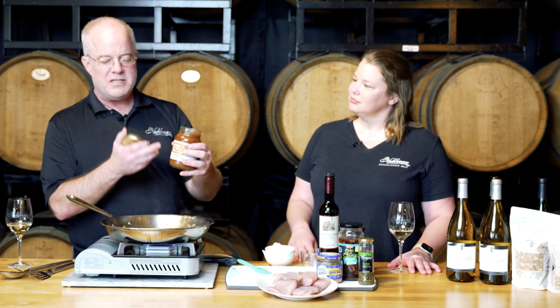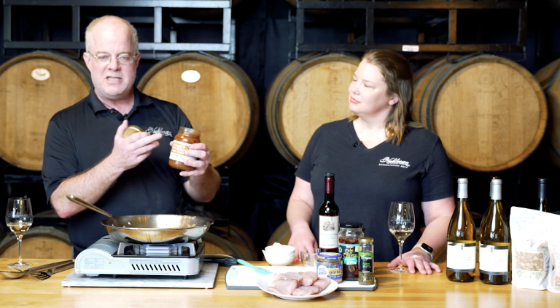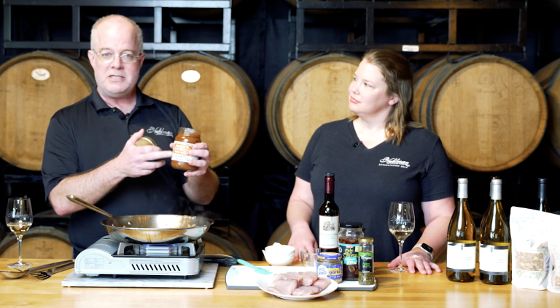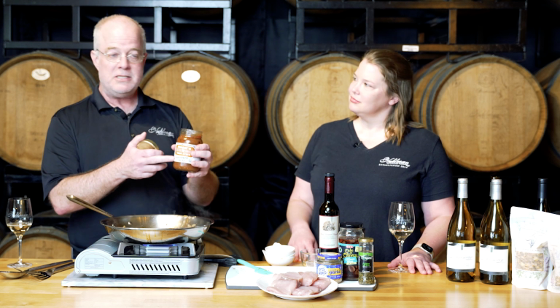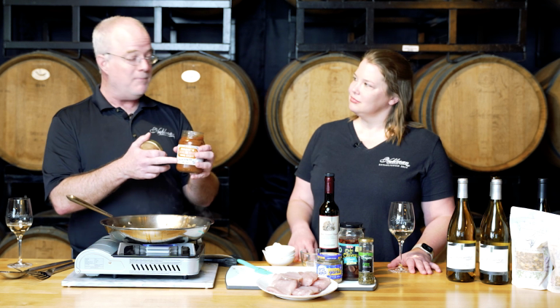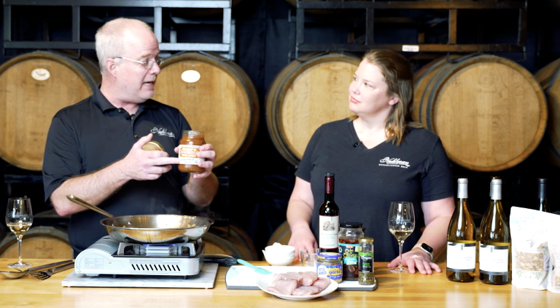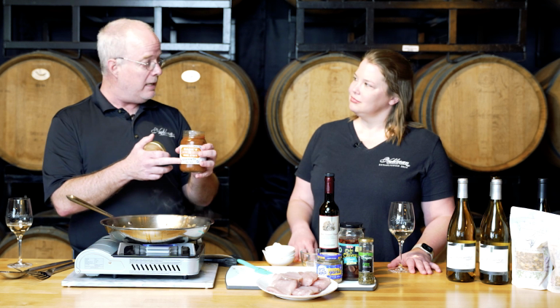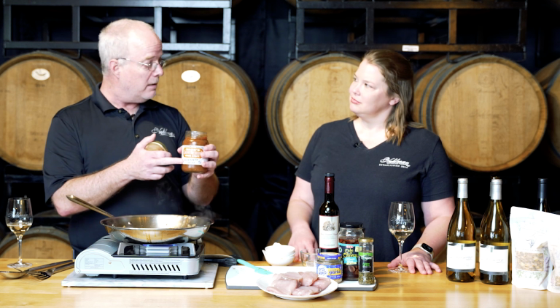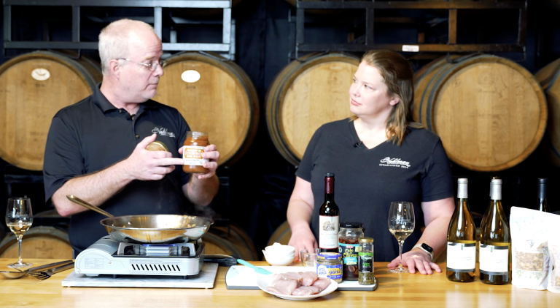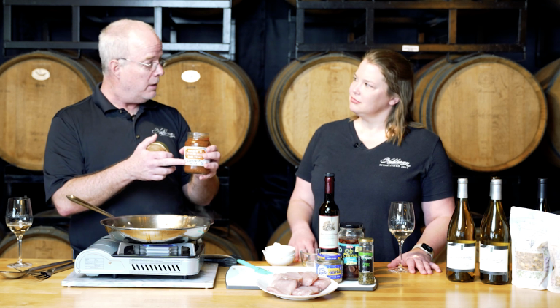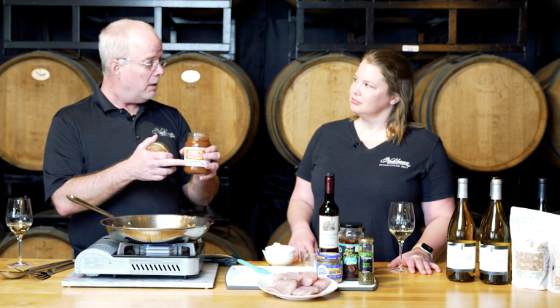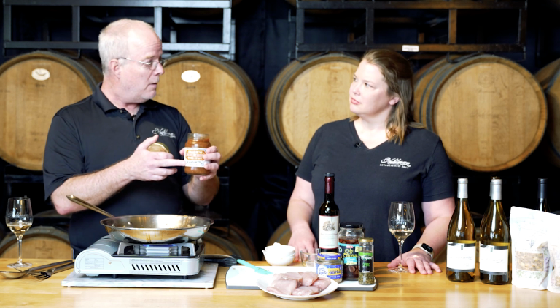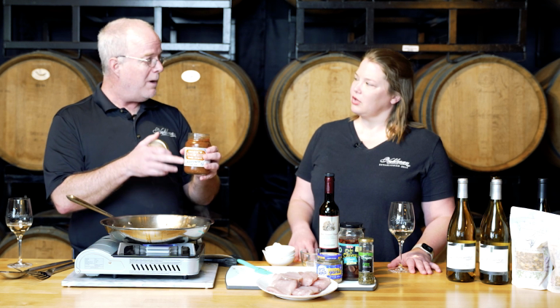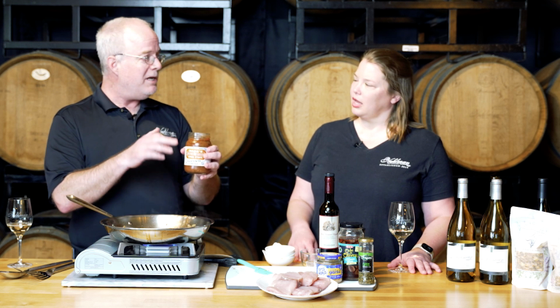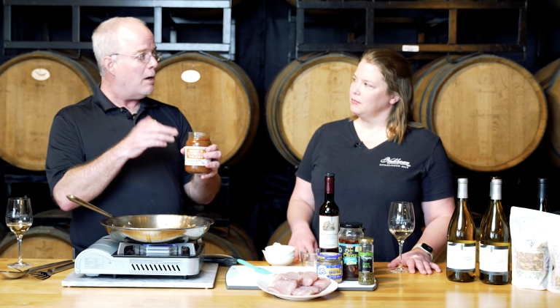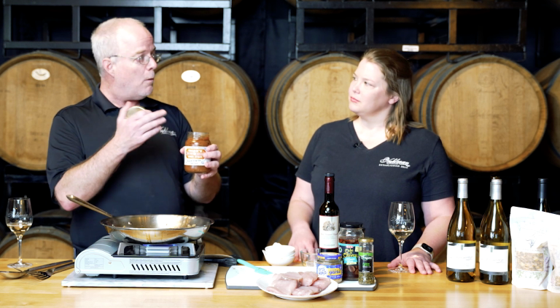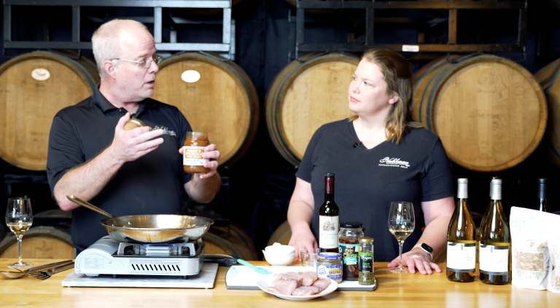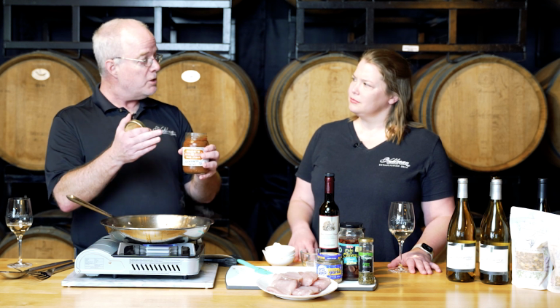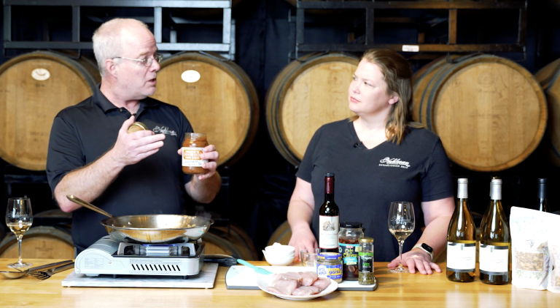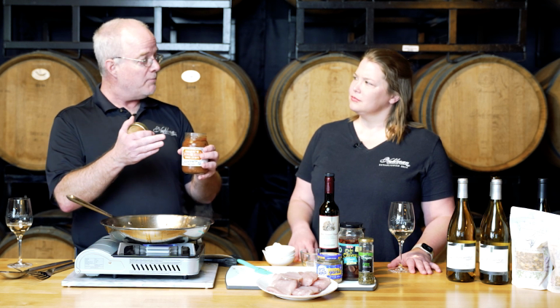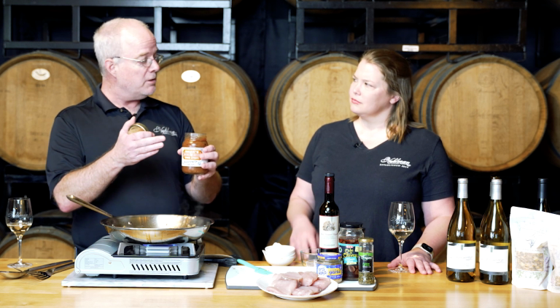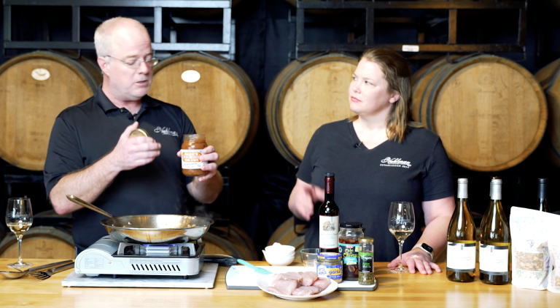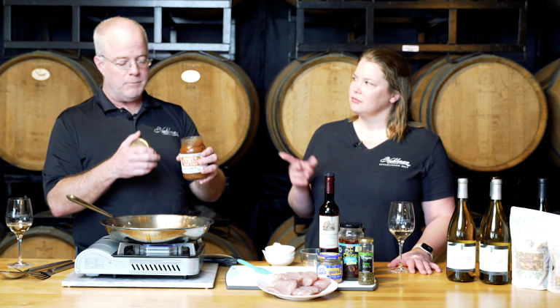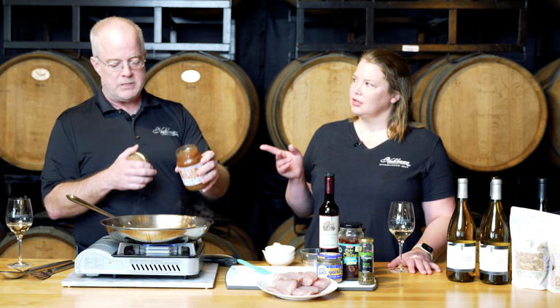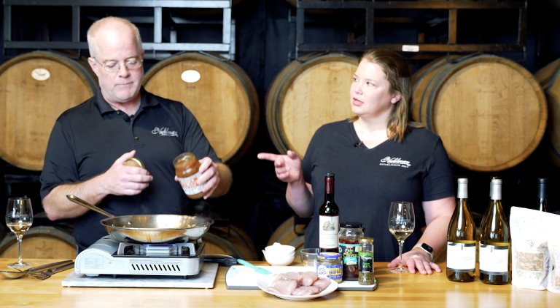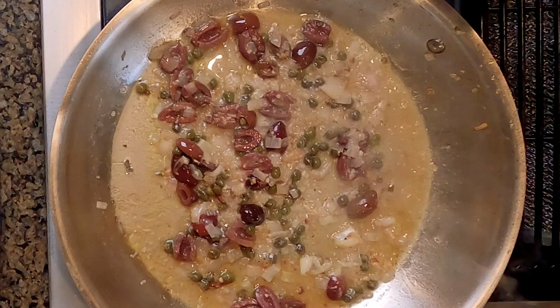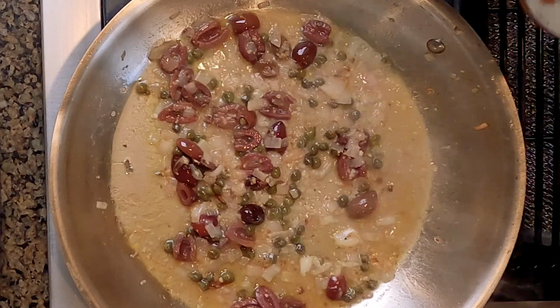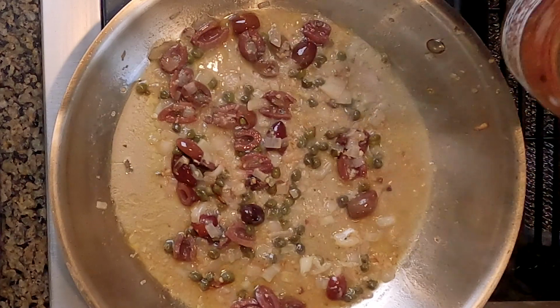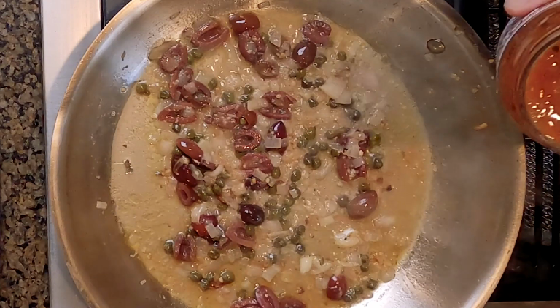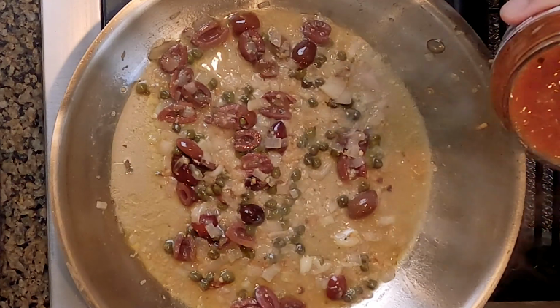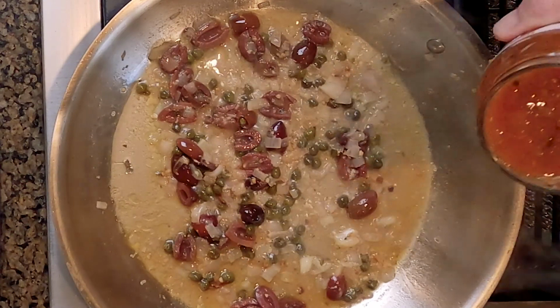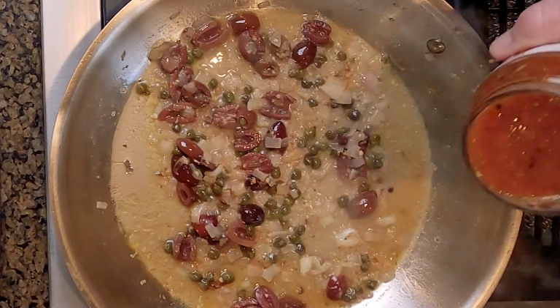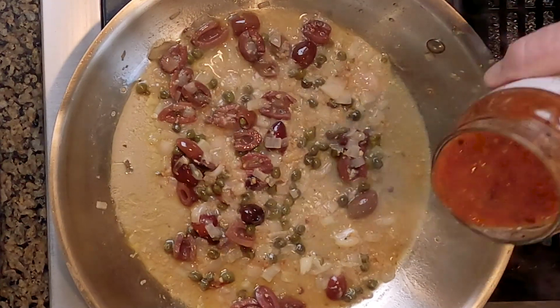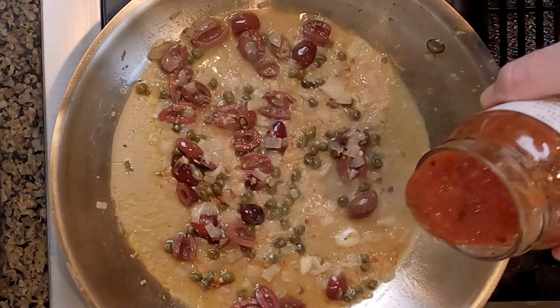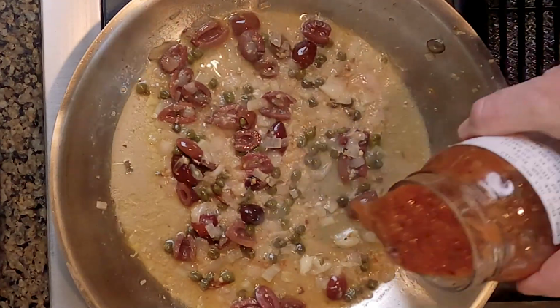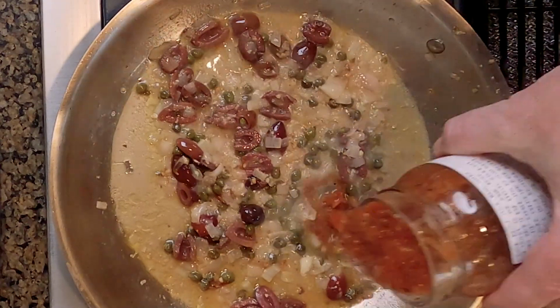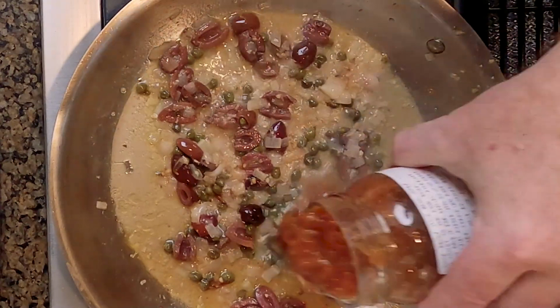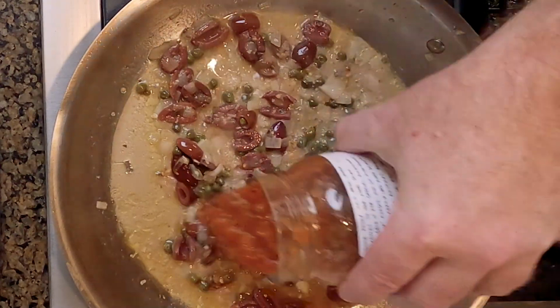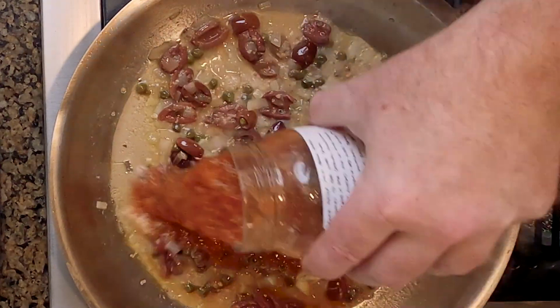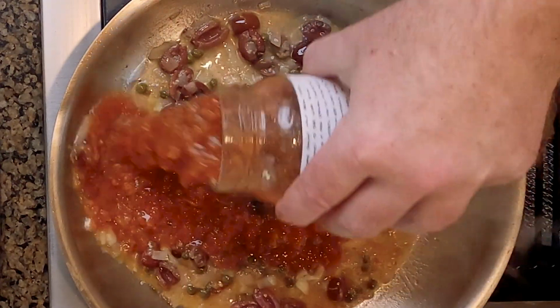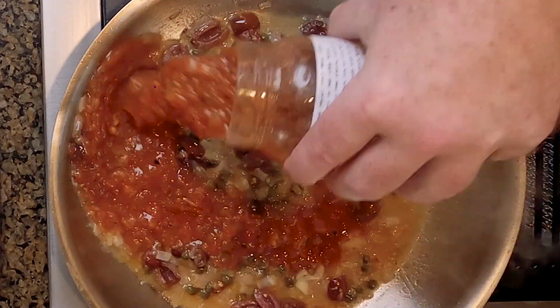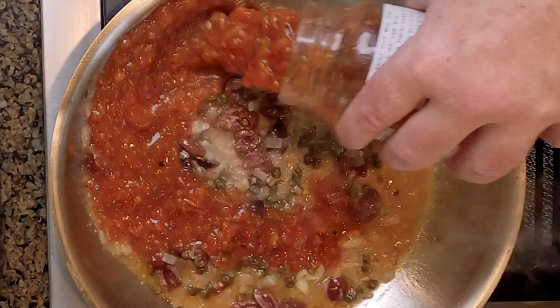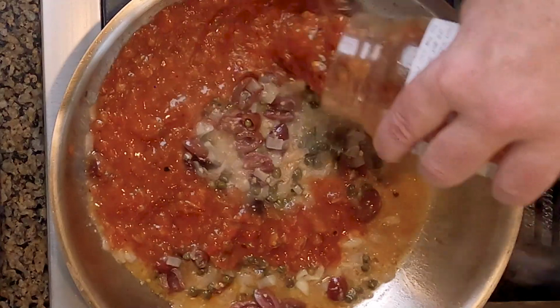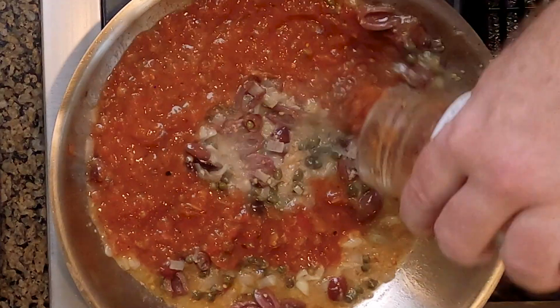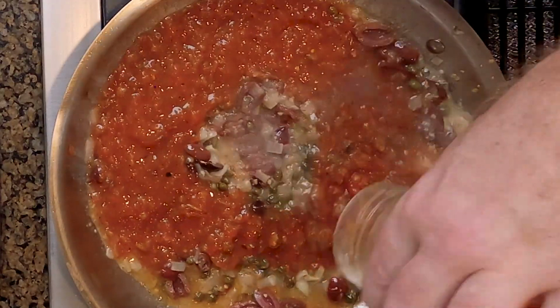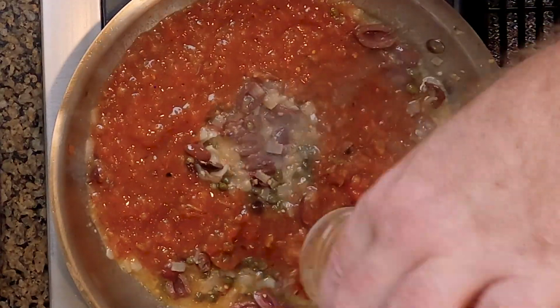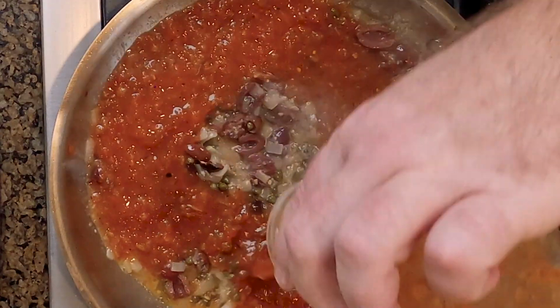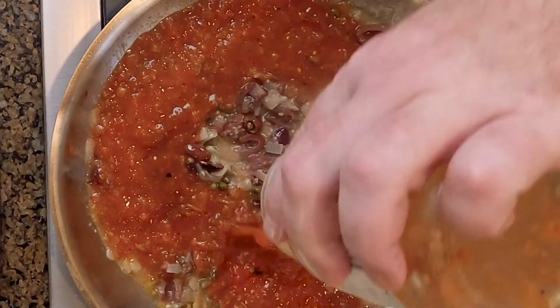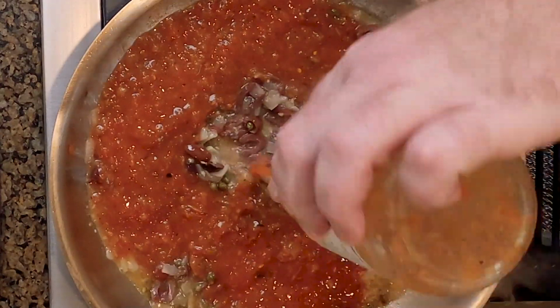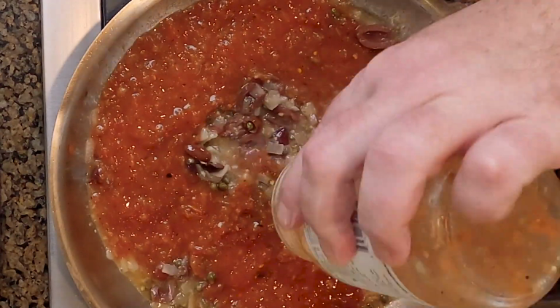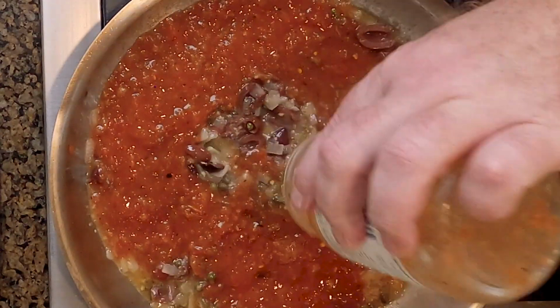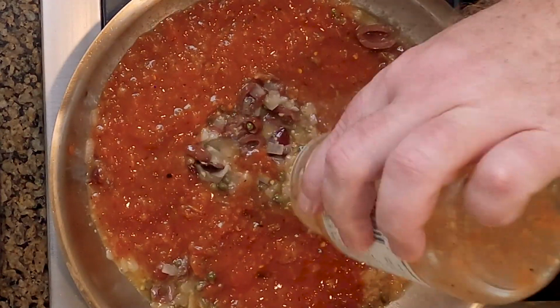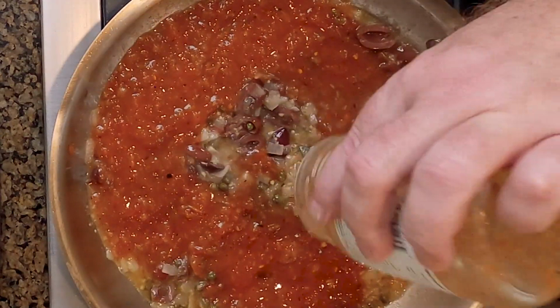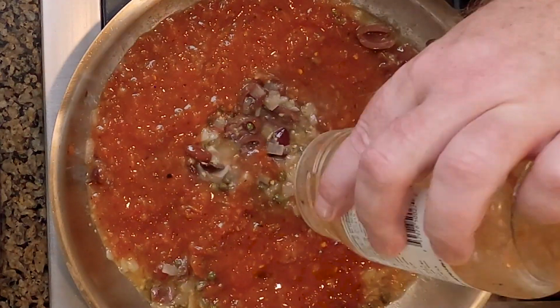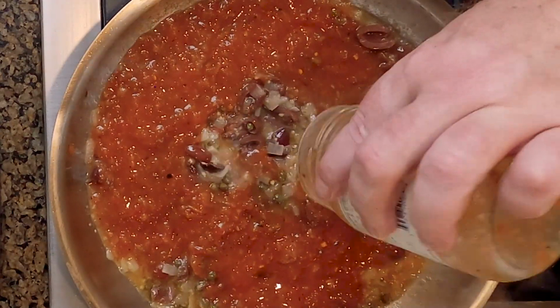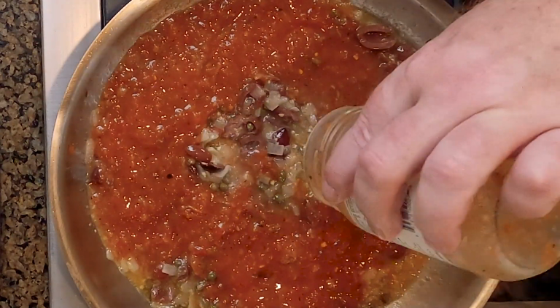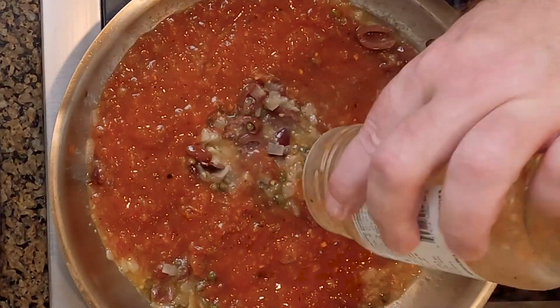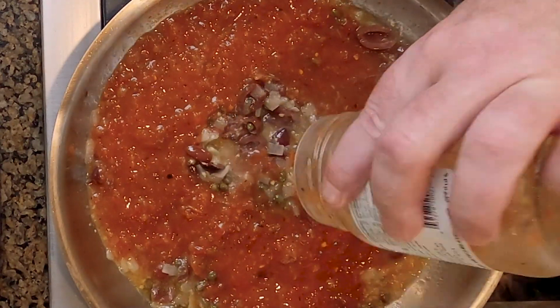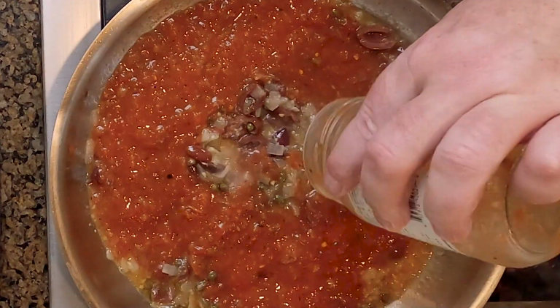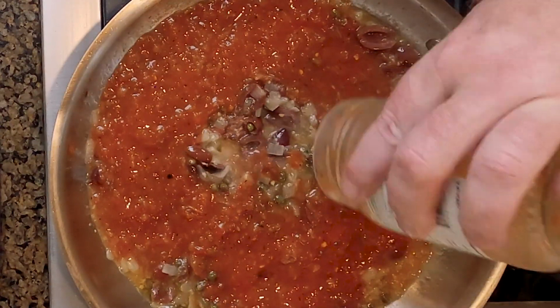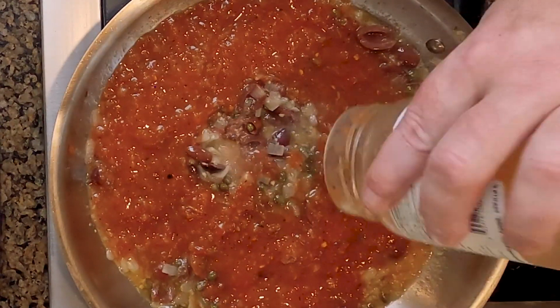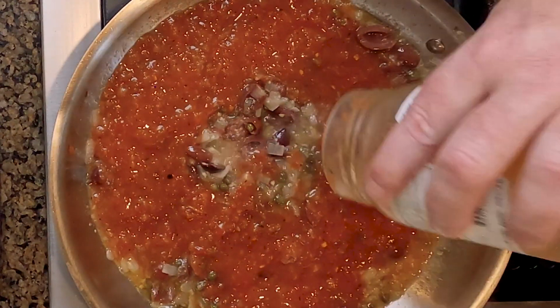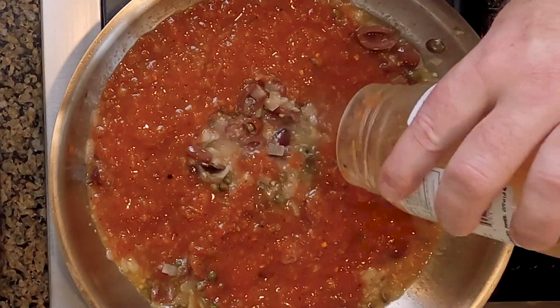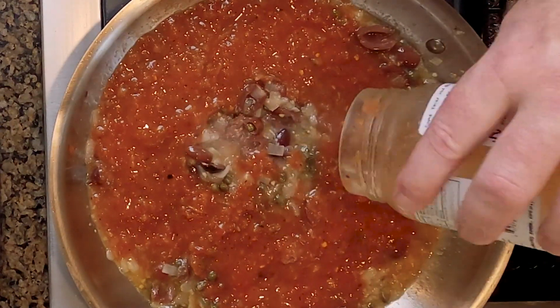We're using medium salsa — we don't want something super spicy. And there's the sauce already, just like that.